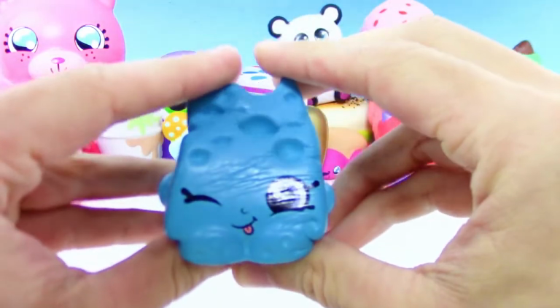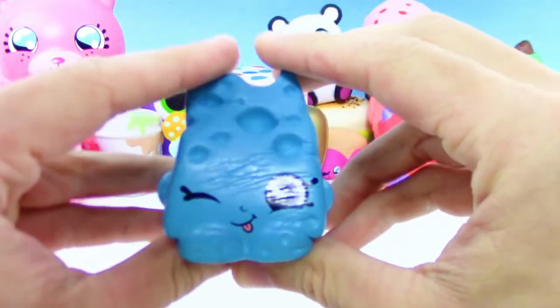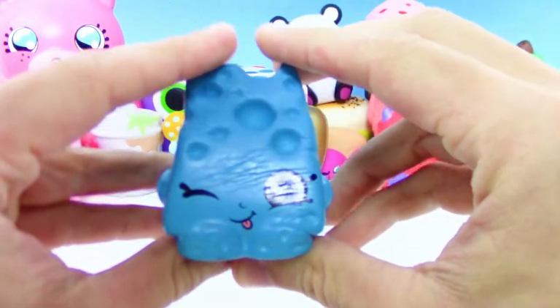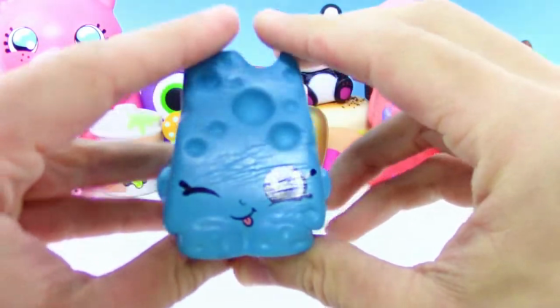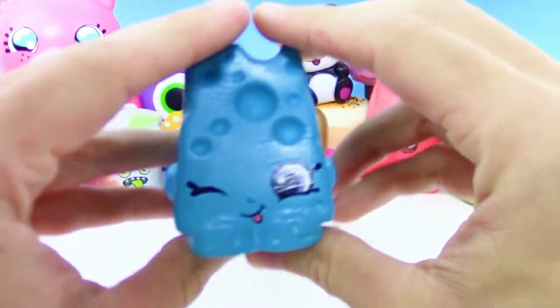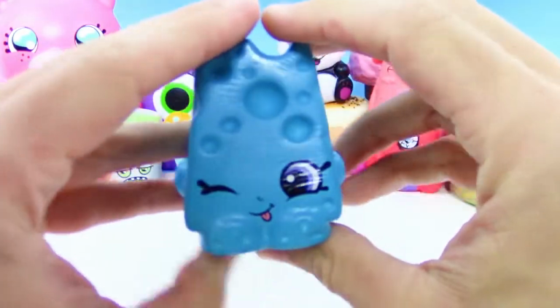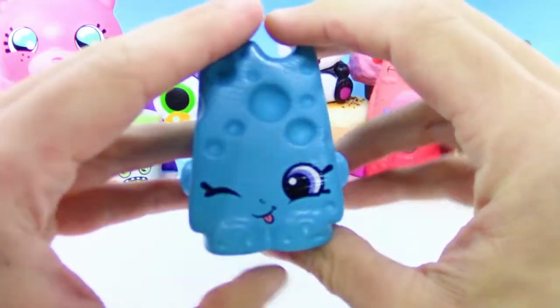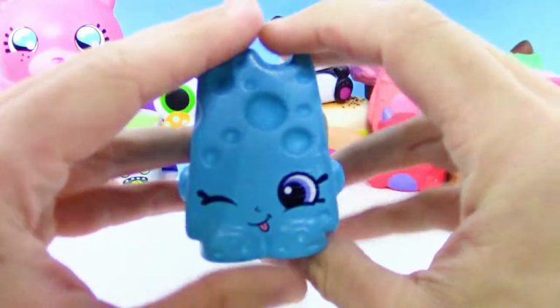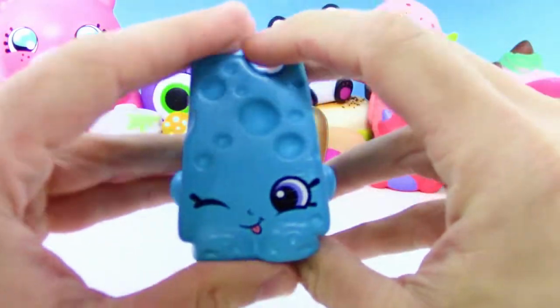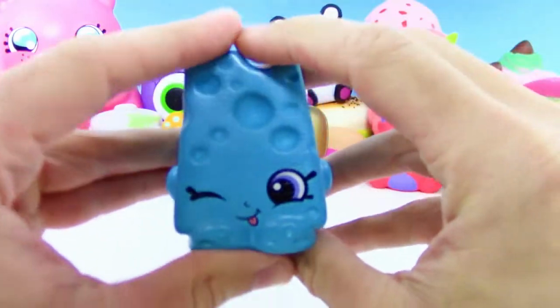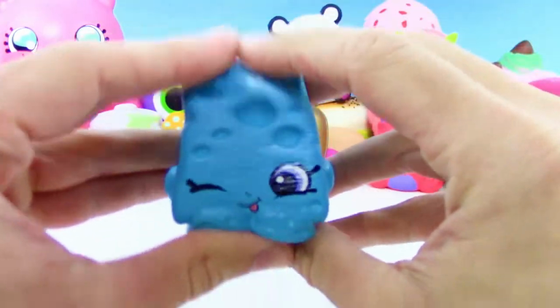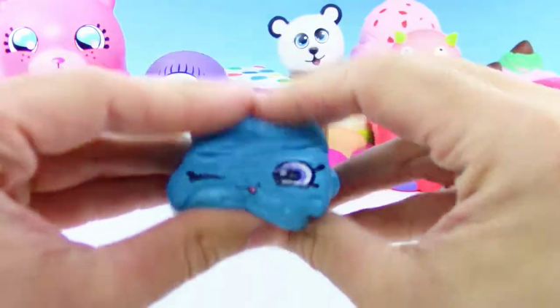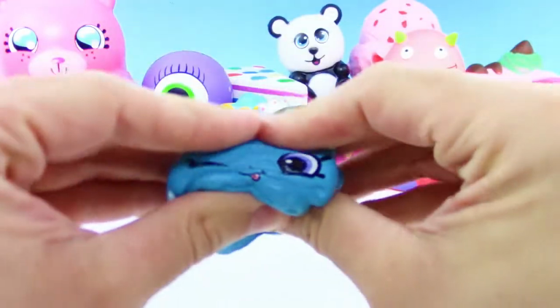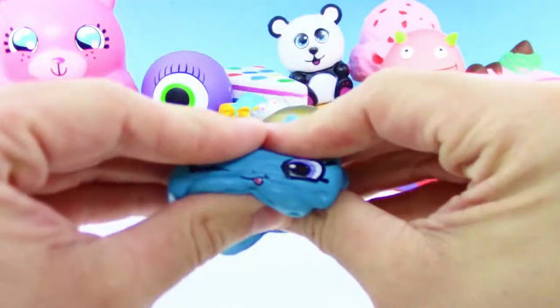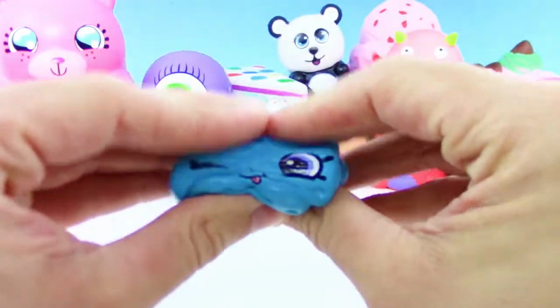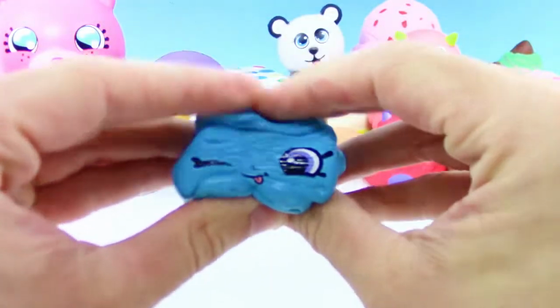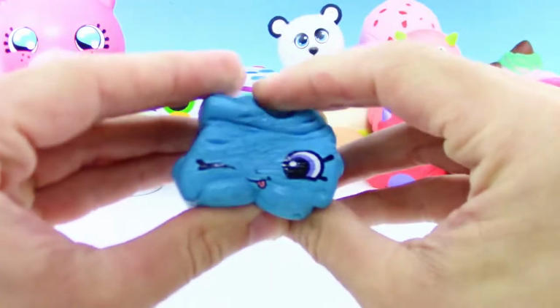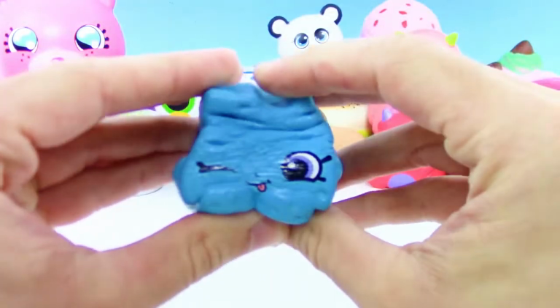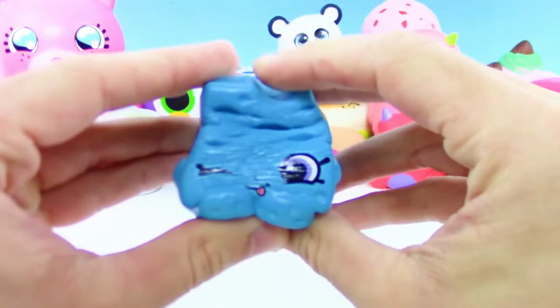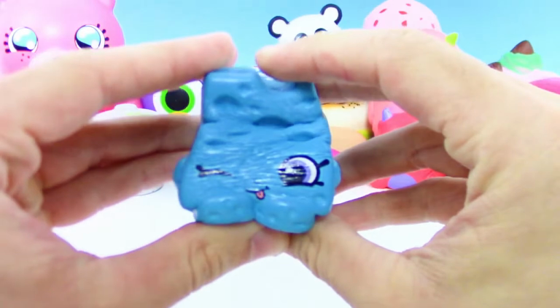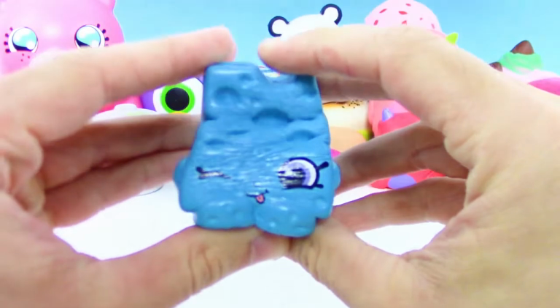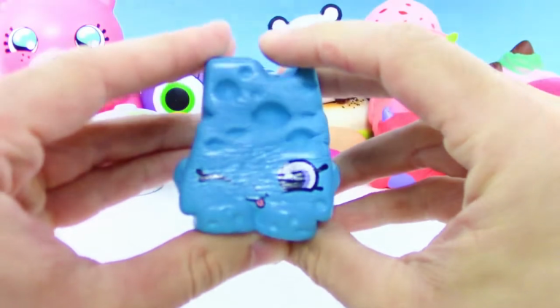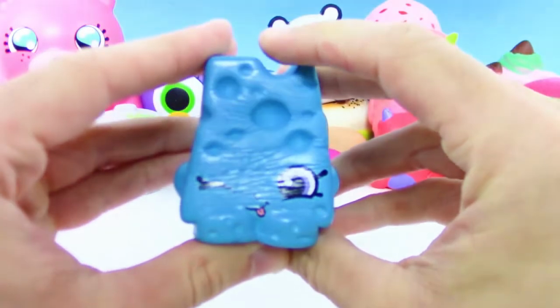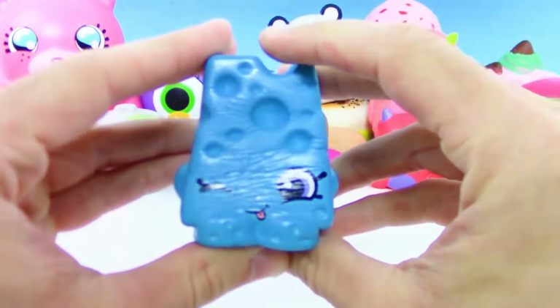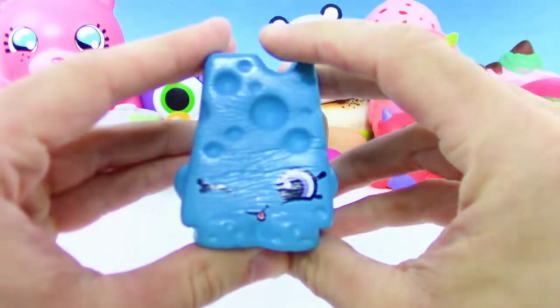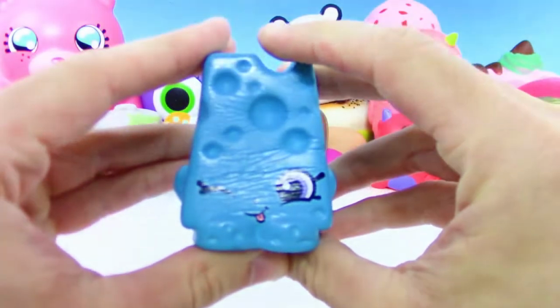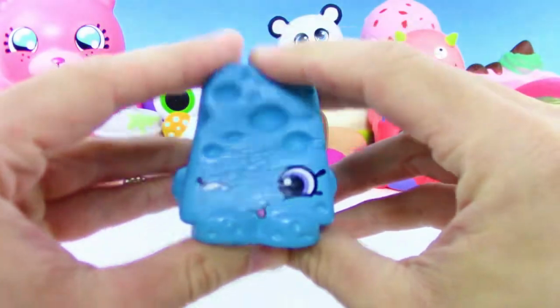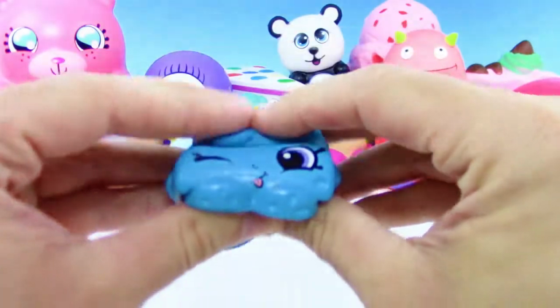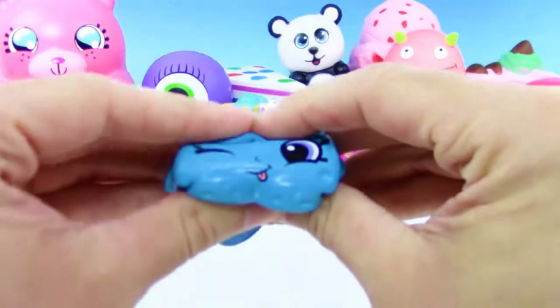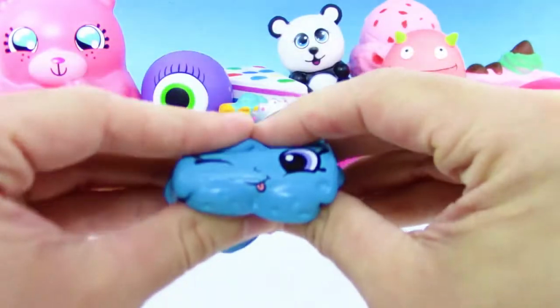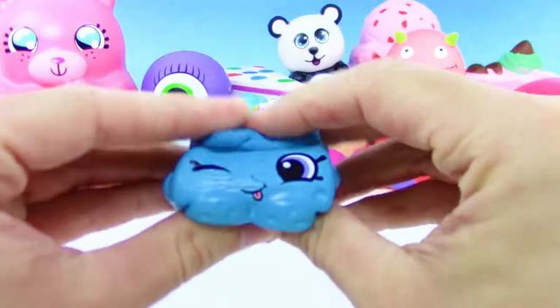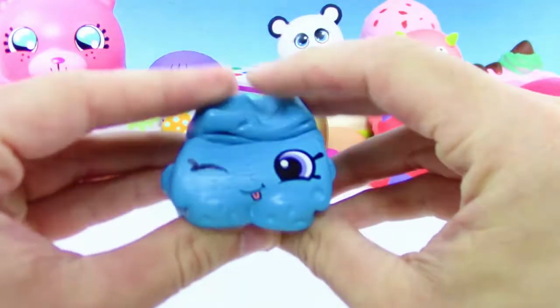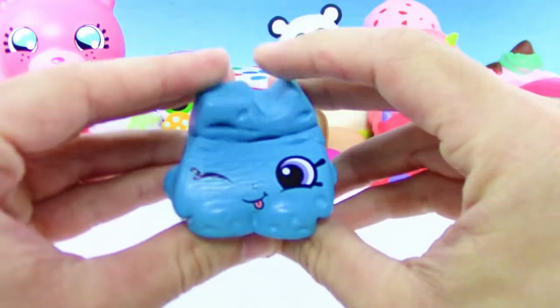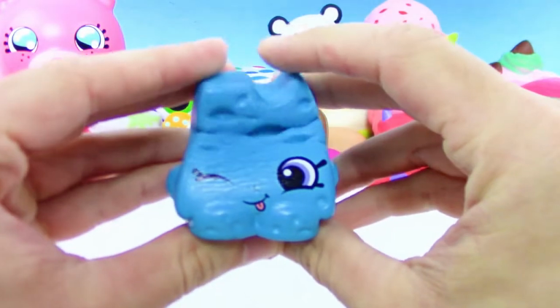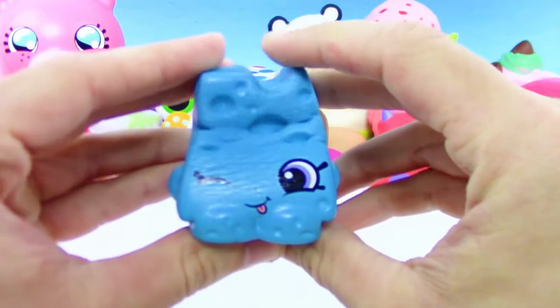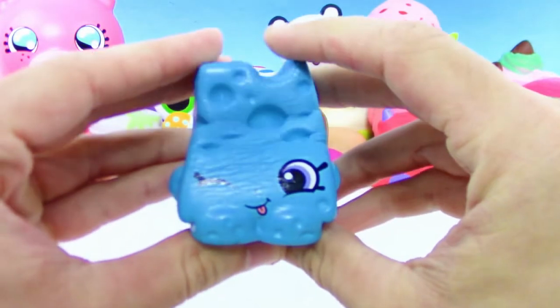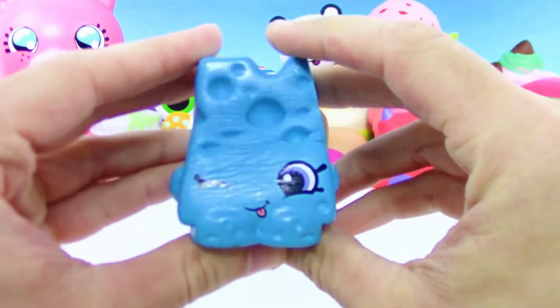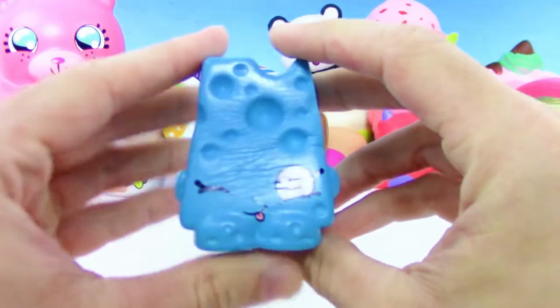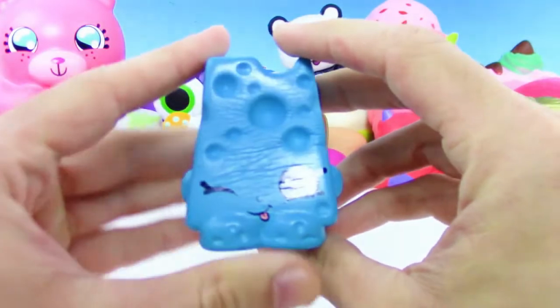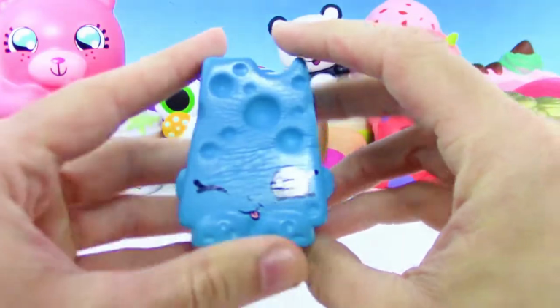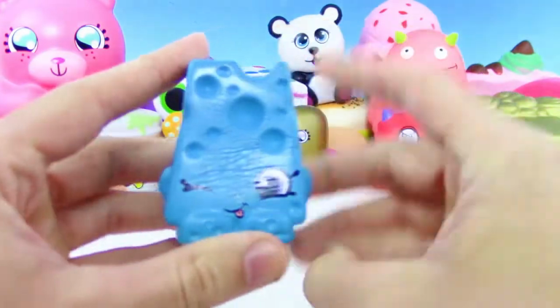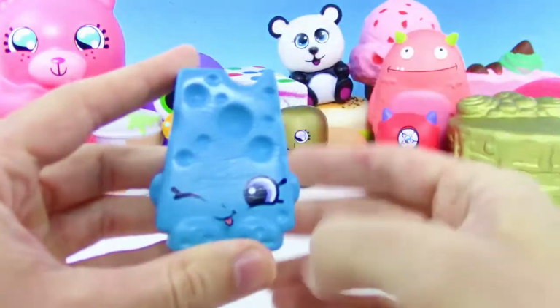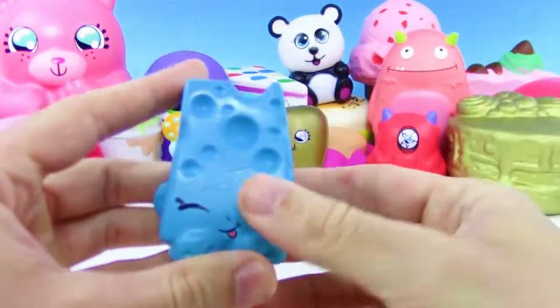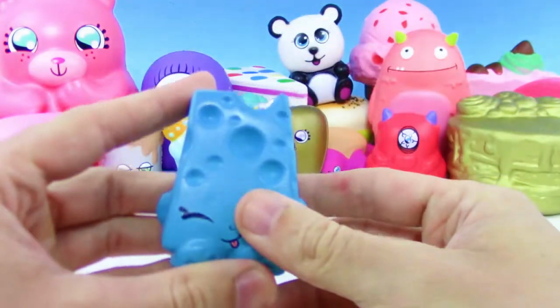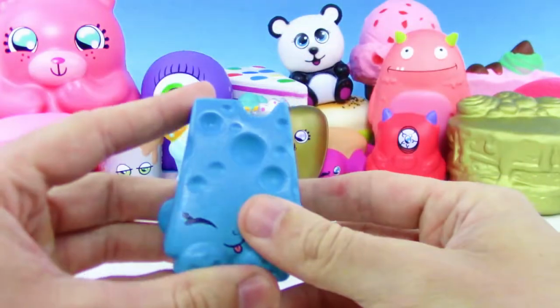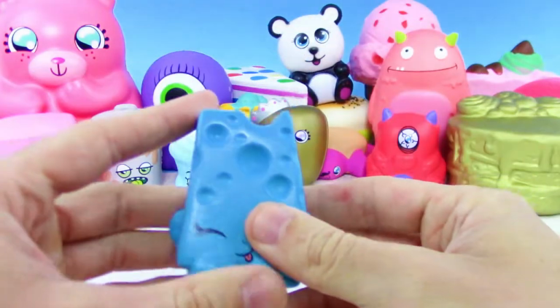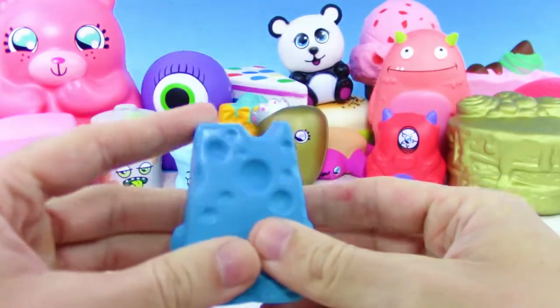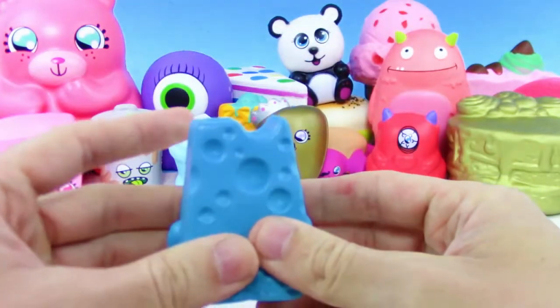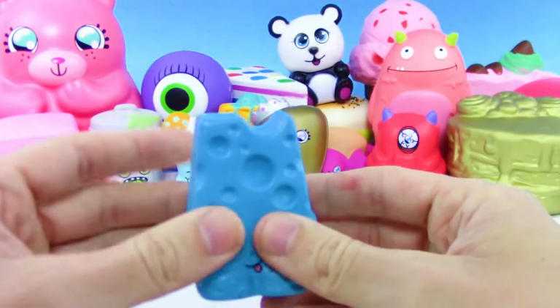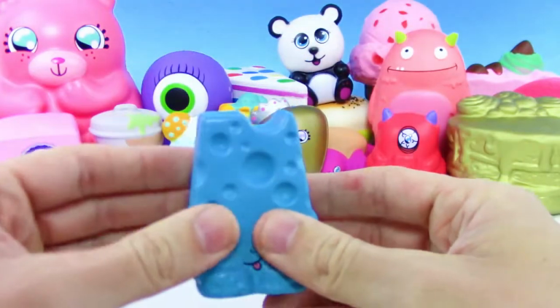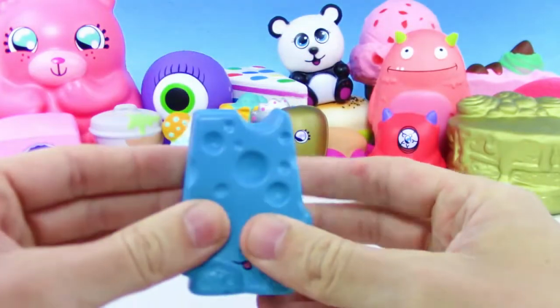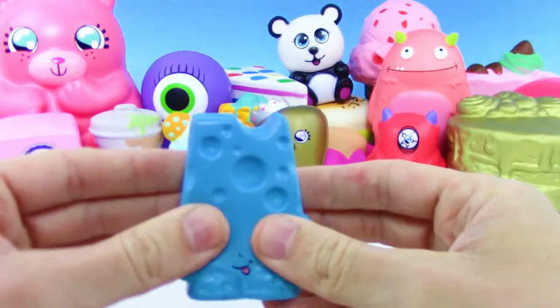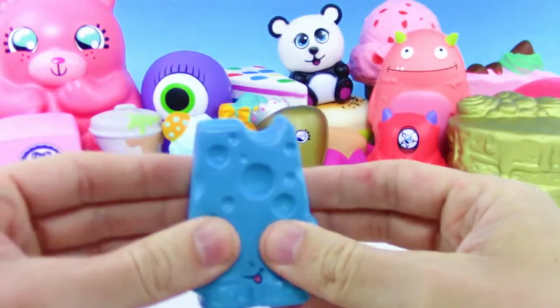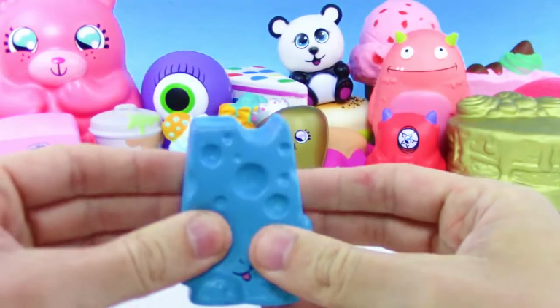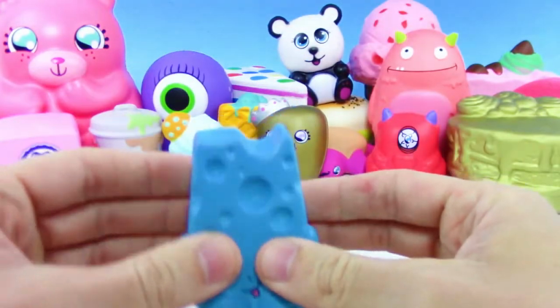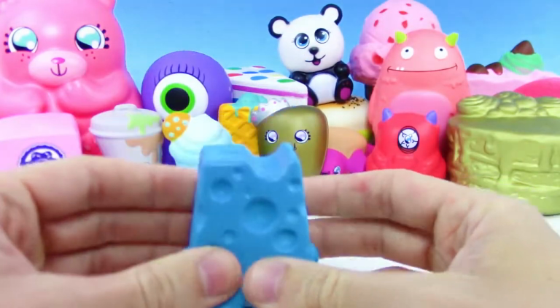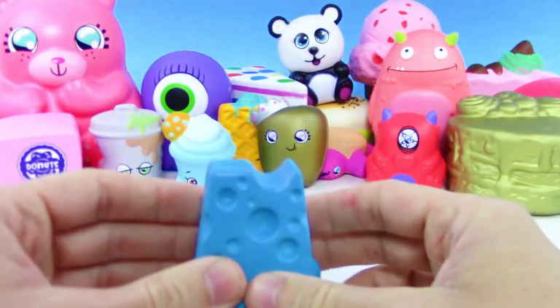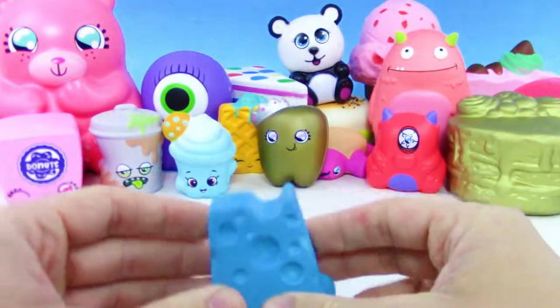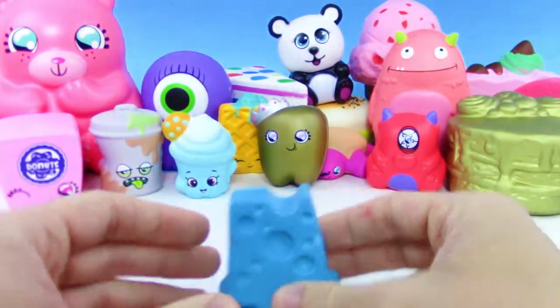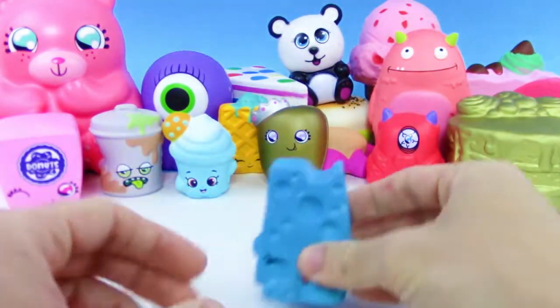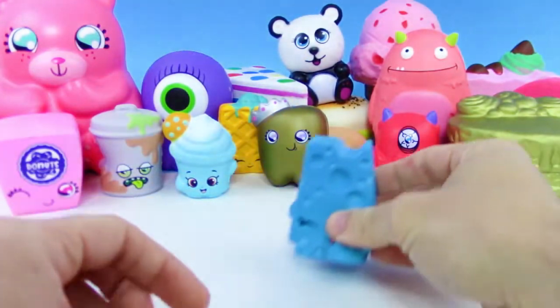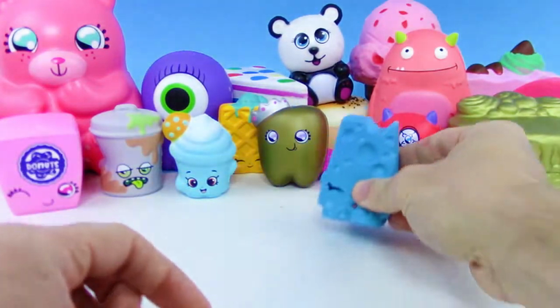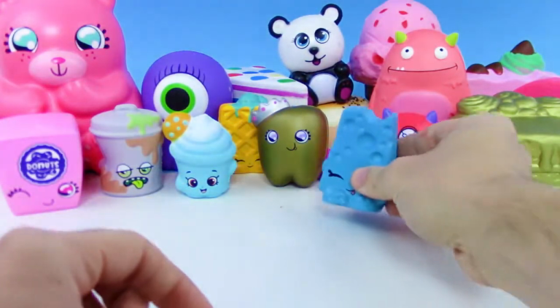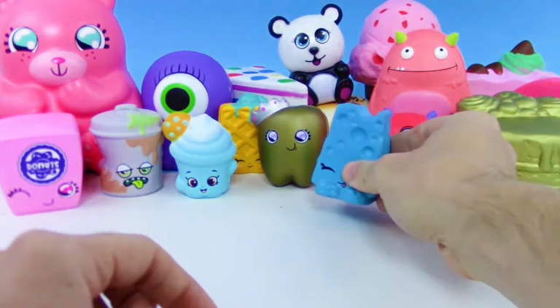We got blue cheese — we're getting a lot of puns now. We got the gold crown tooth and we got blue cheese, although this cheese doesn't look too appetizing. I wouldn't want to eat this.